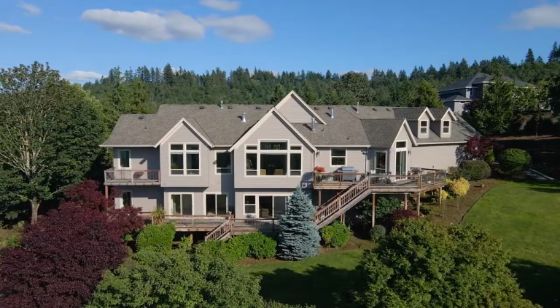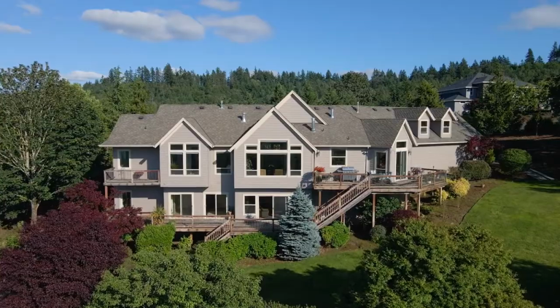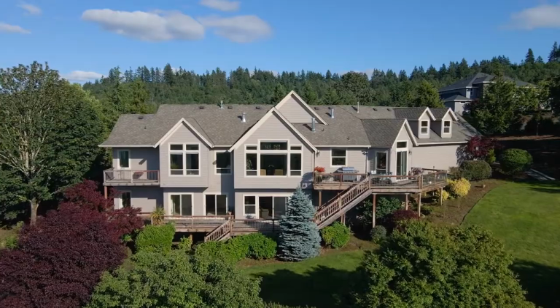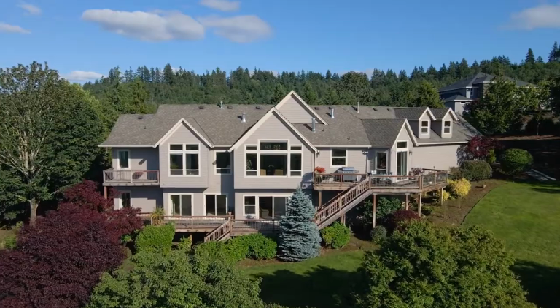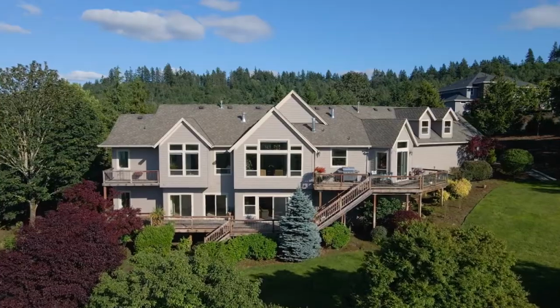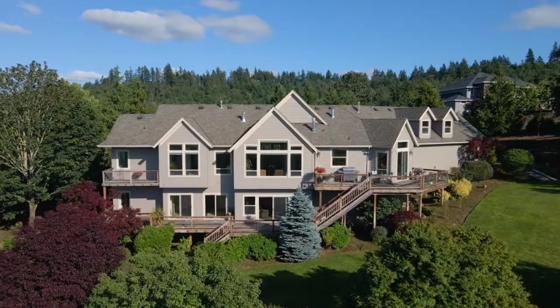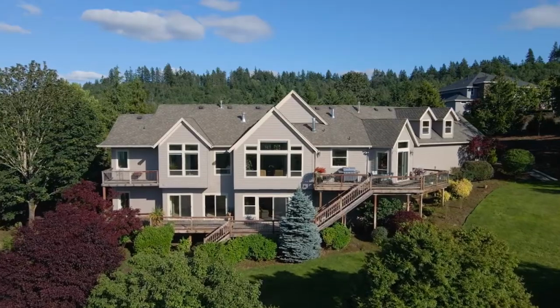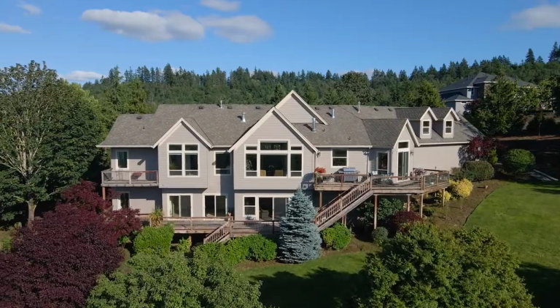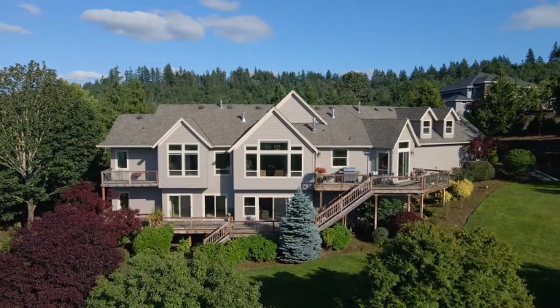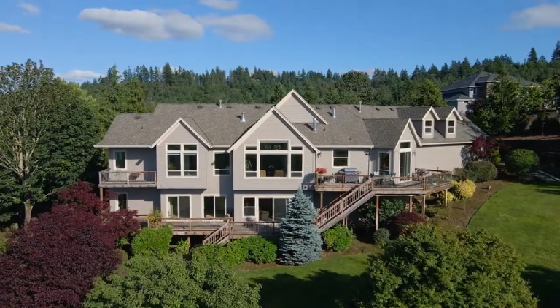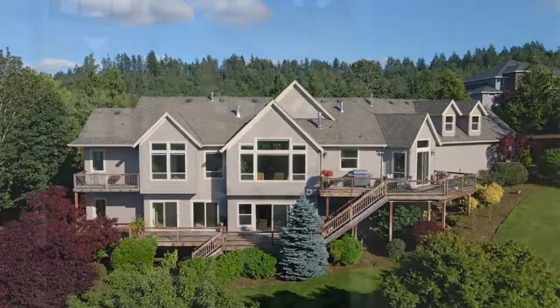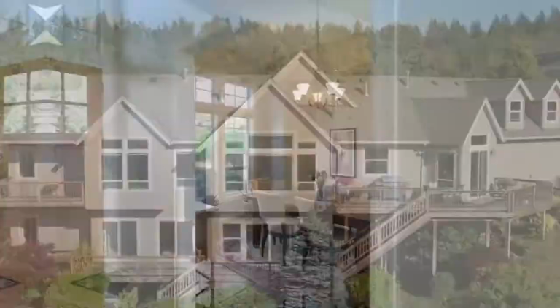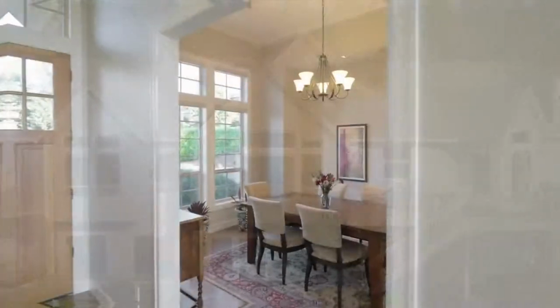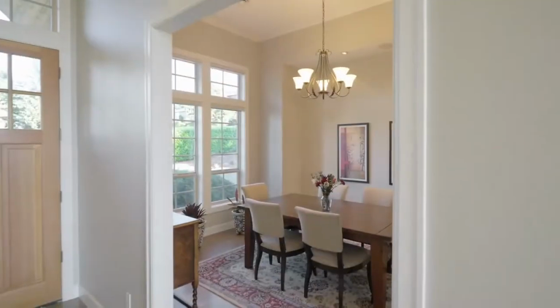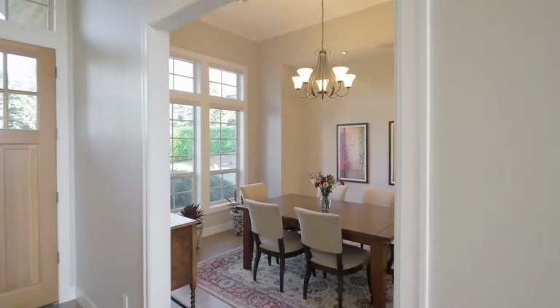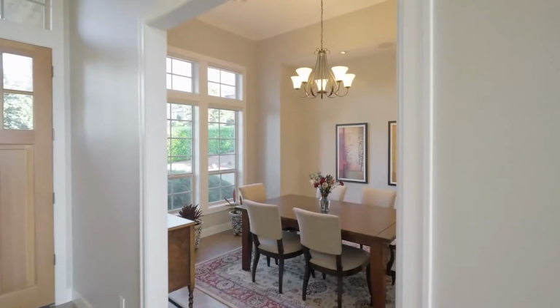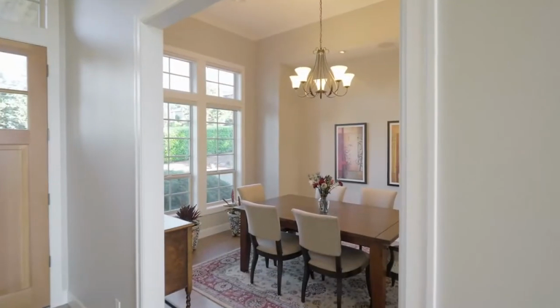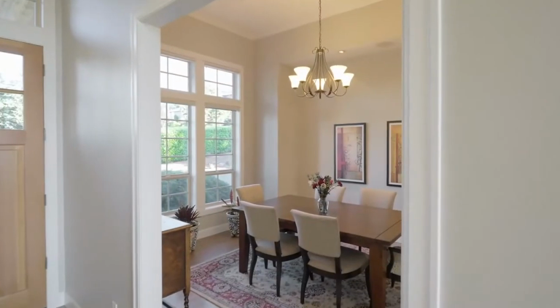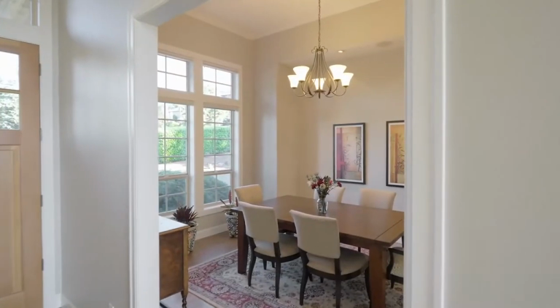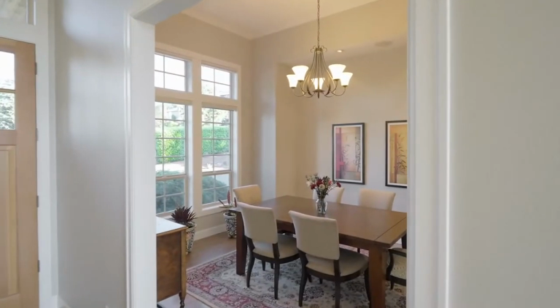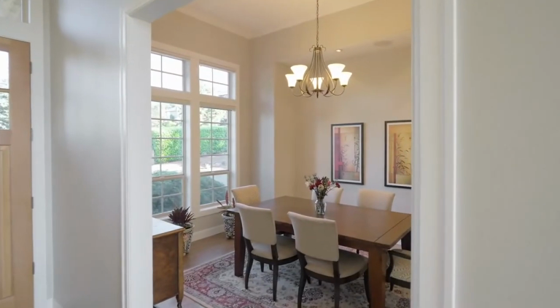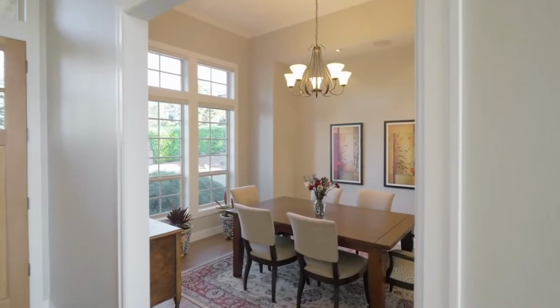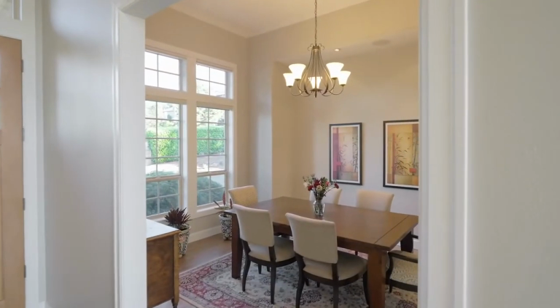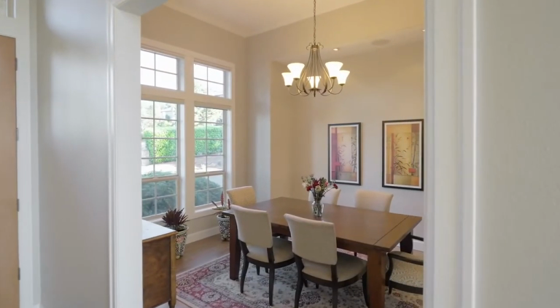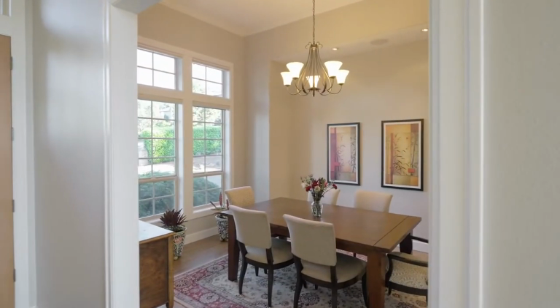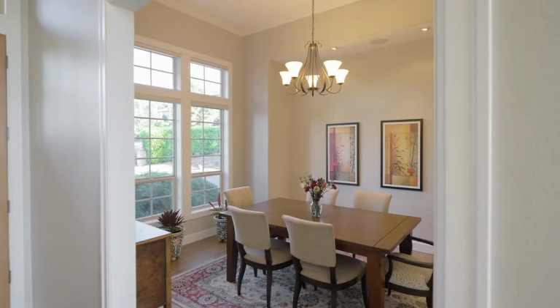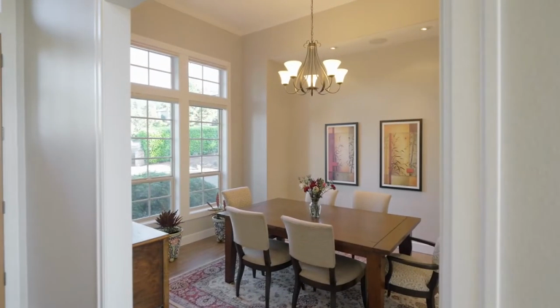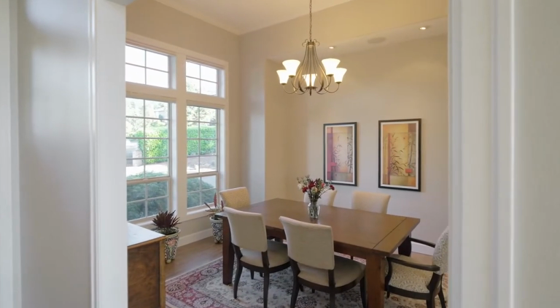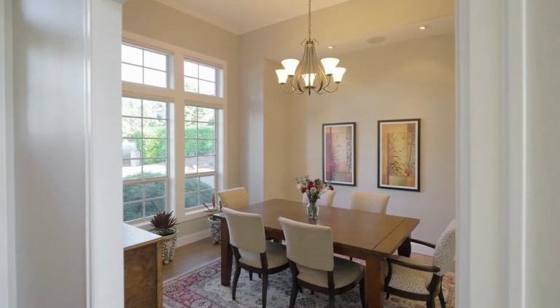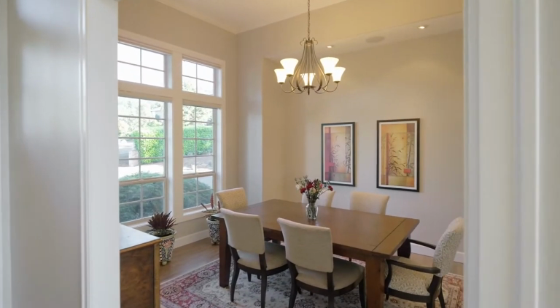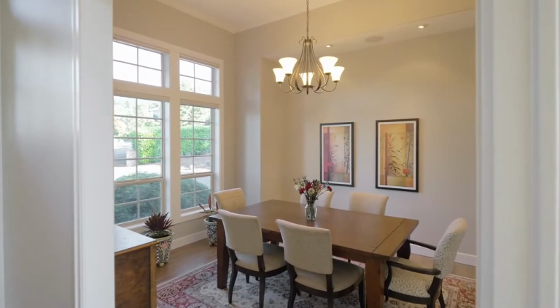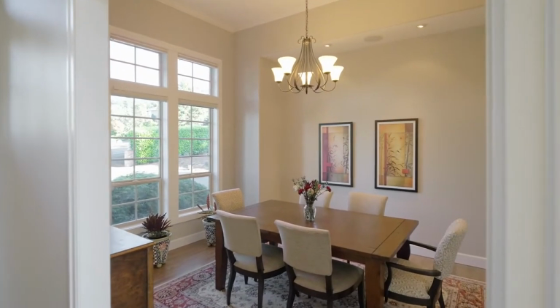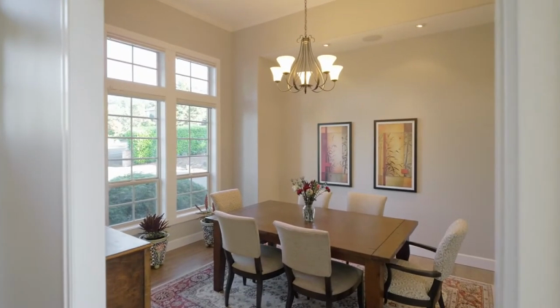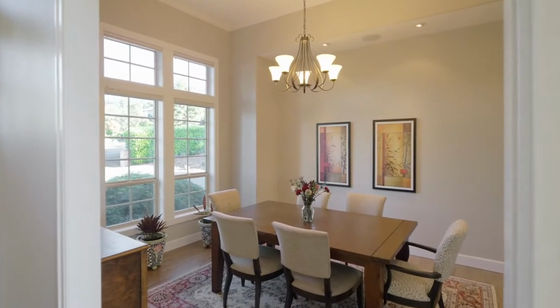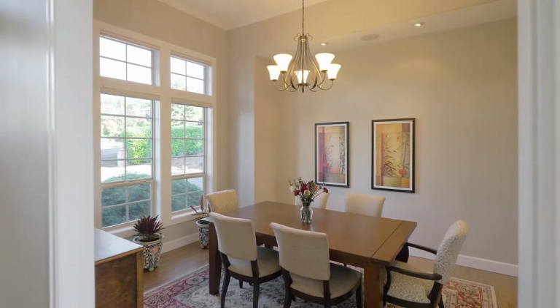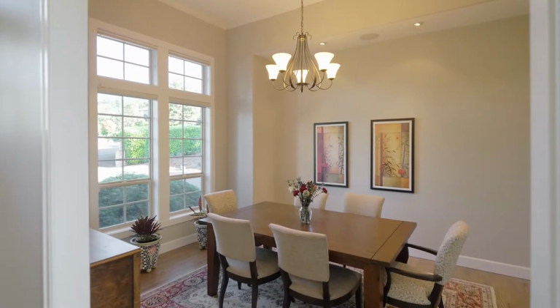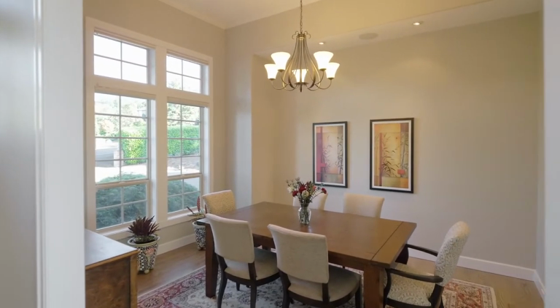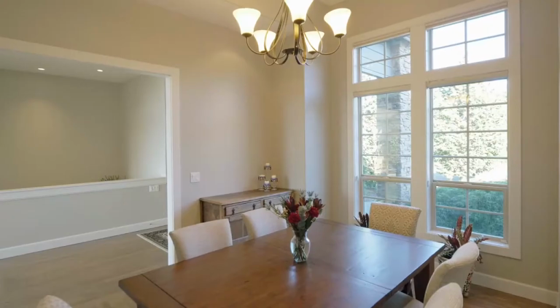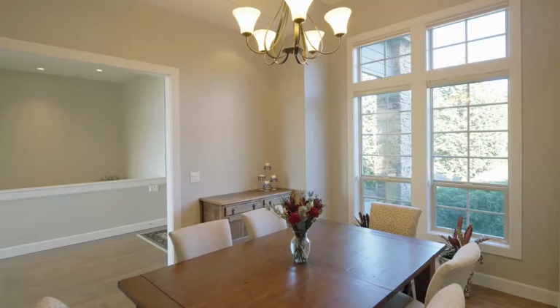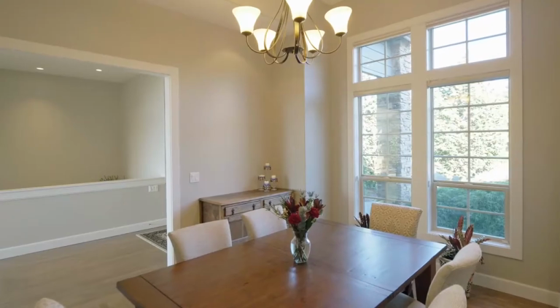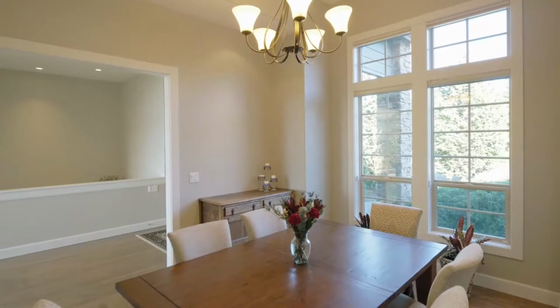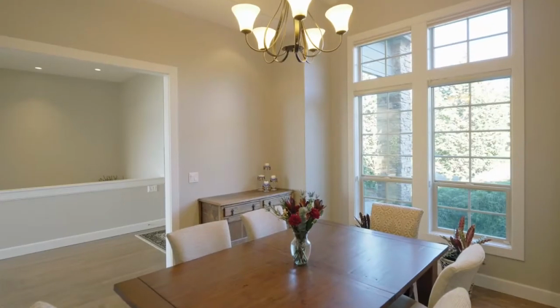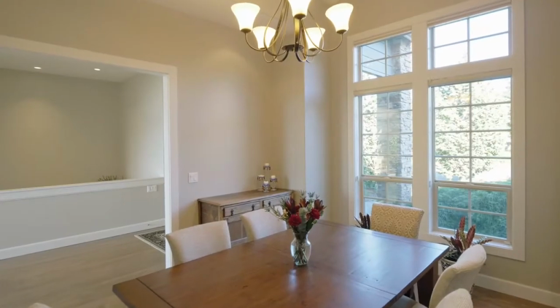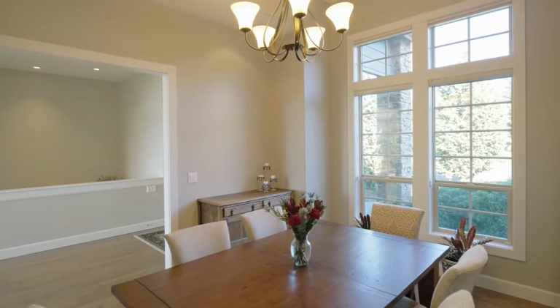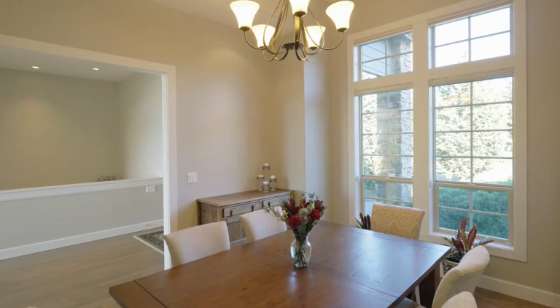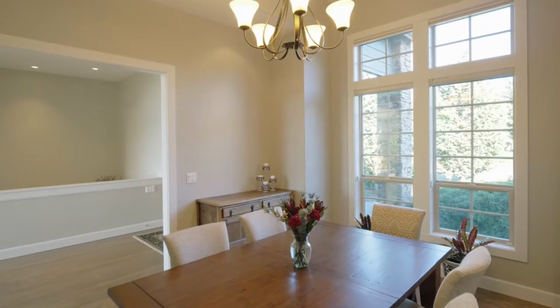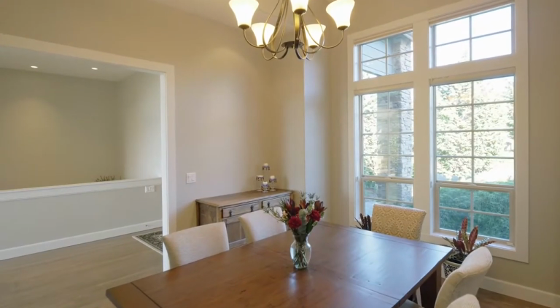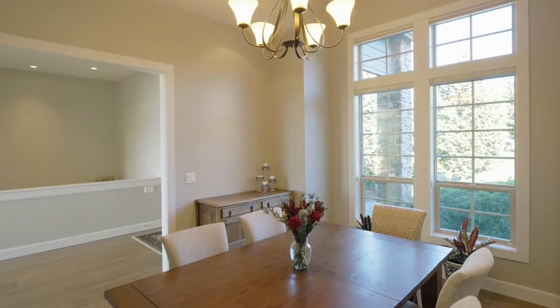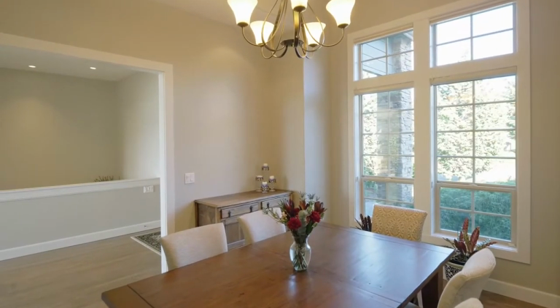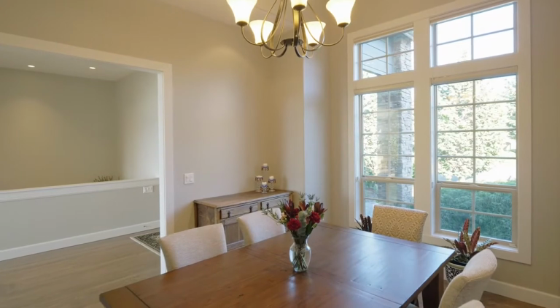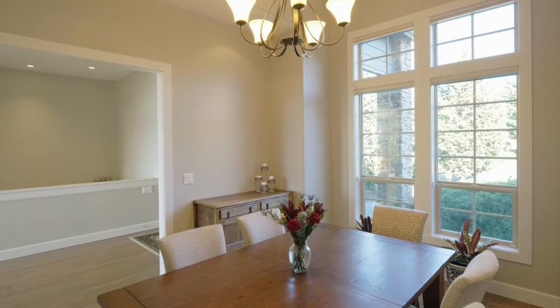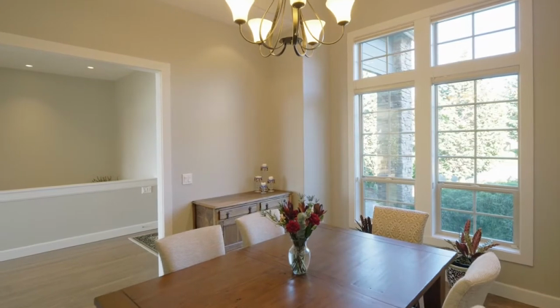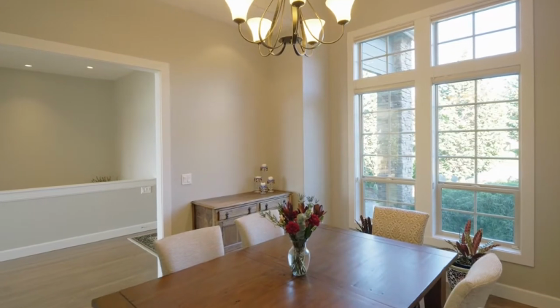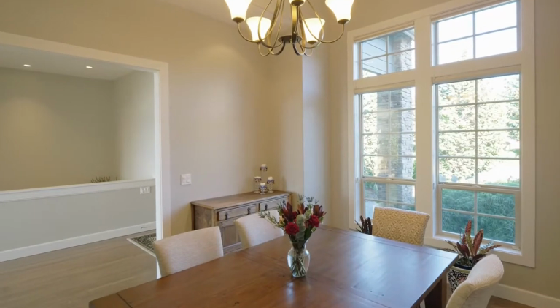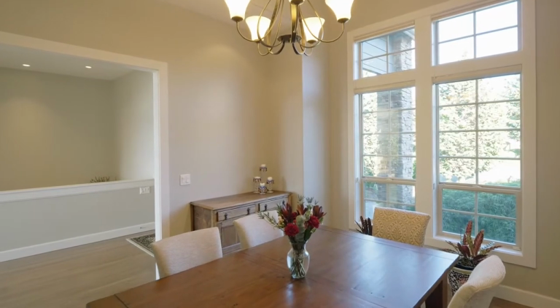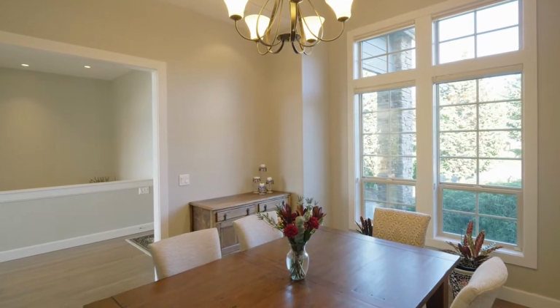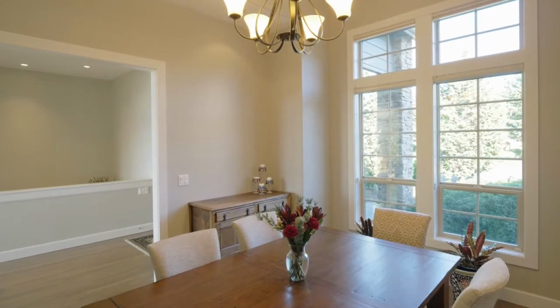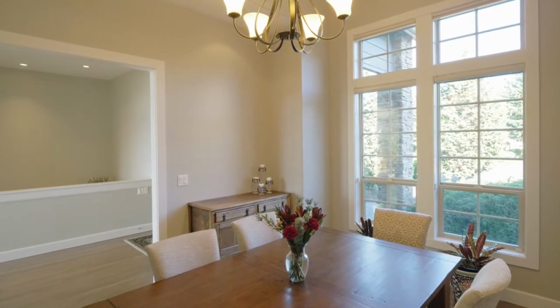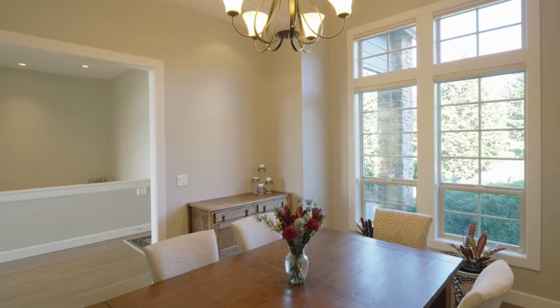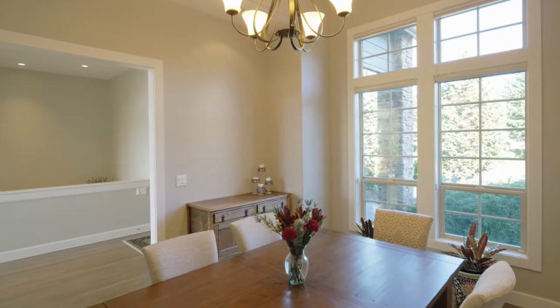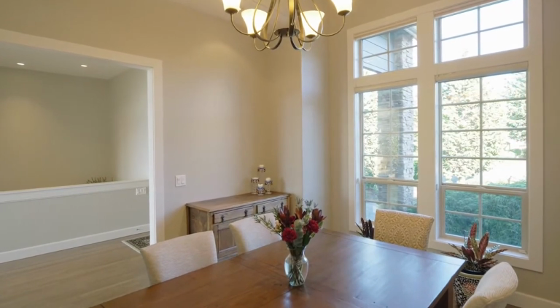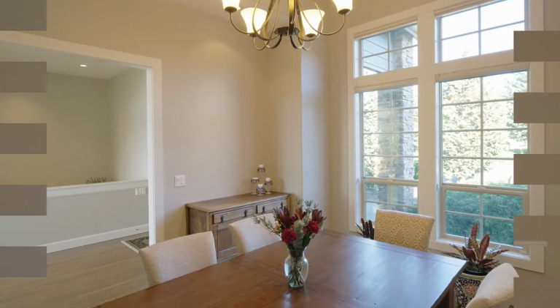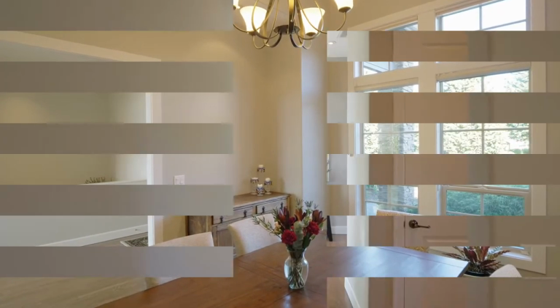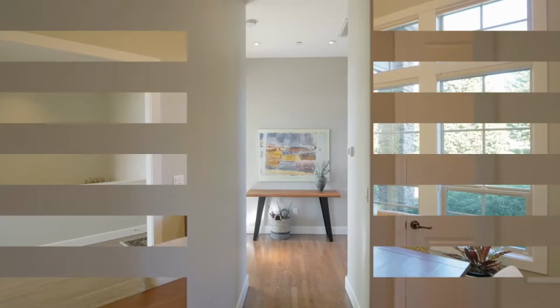You'll find gracious entertaining spaces, hardwood floors, high ceilings, and tons of natural light.